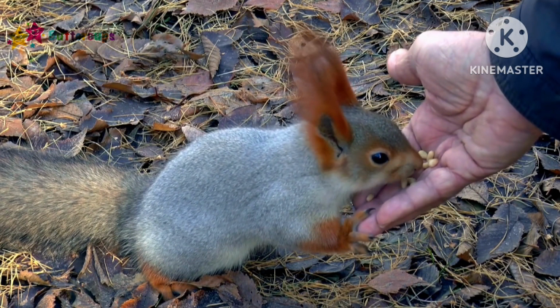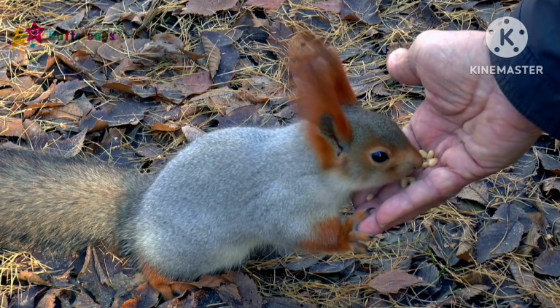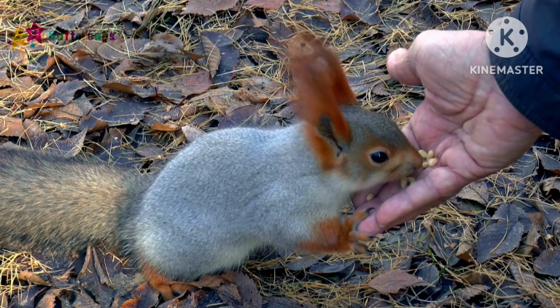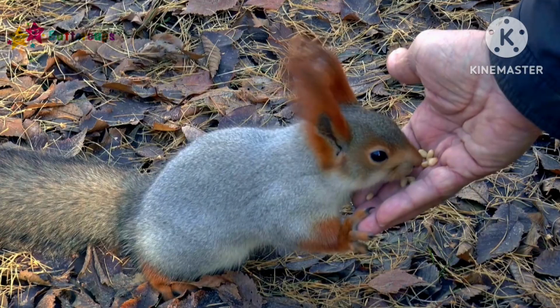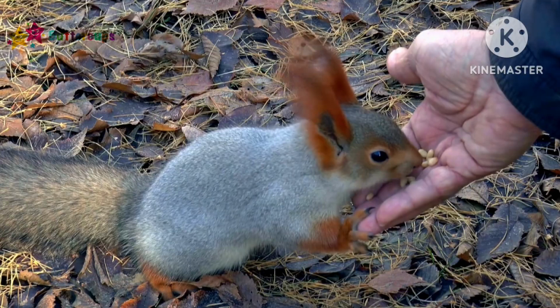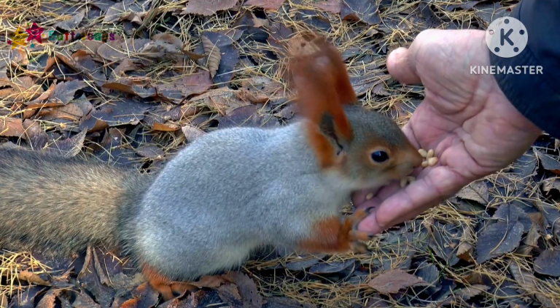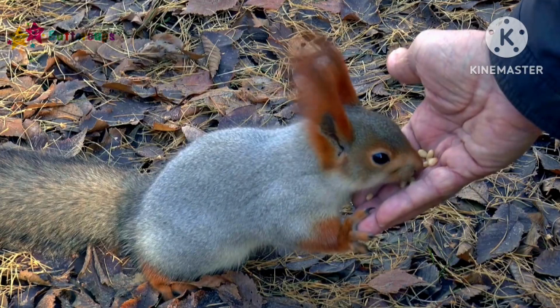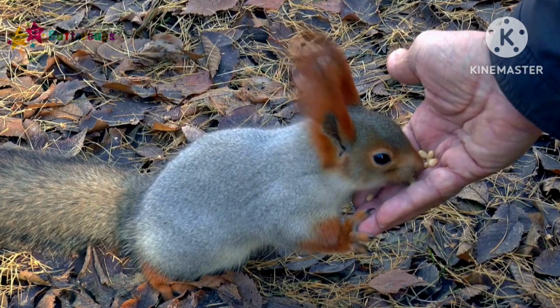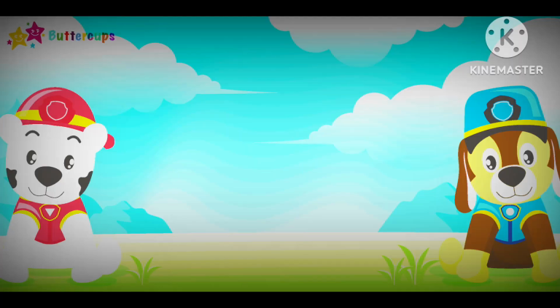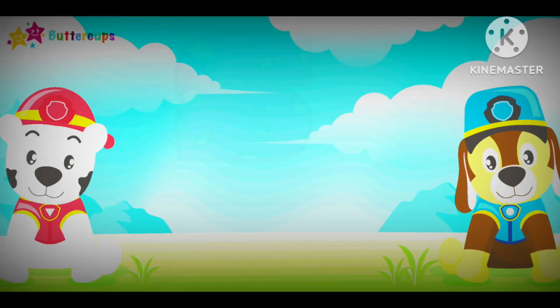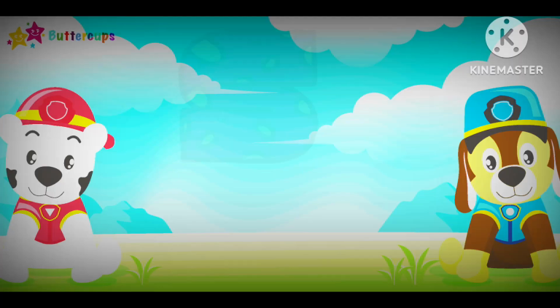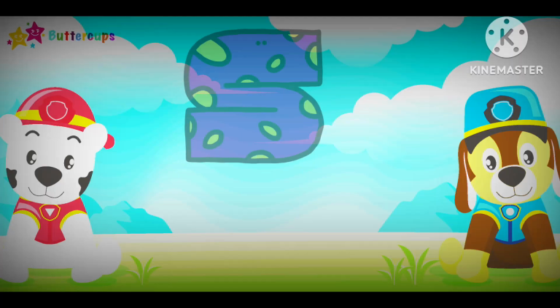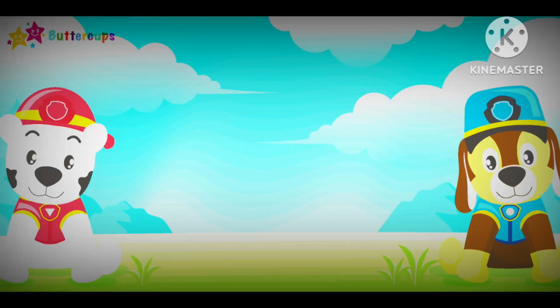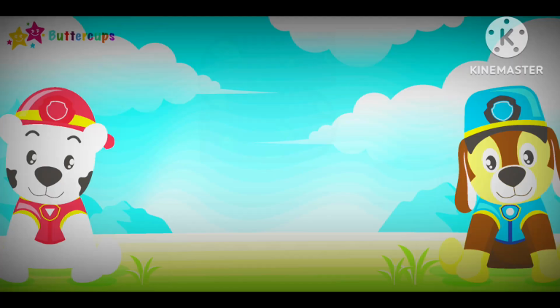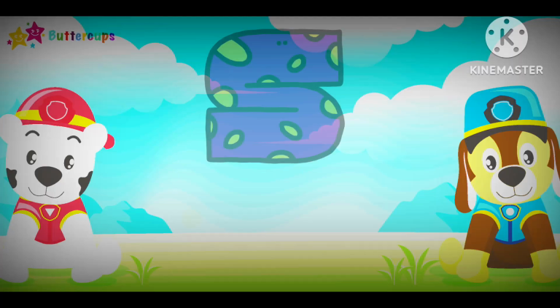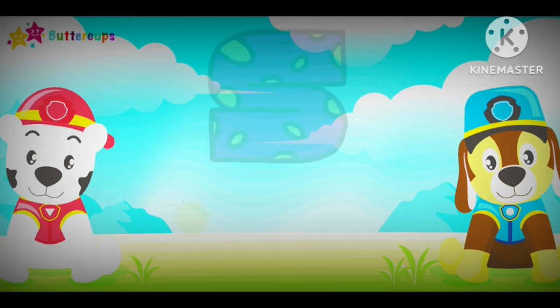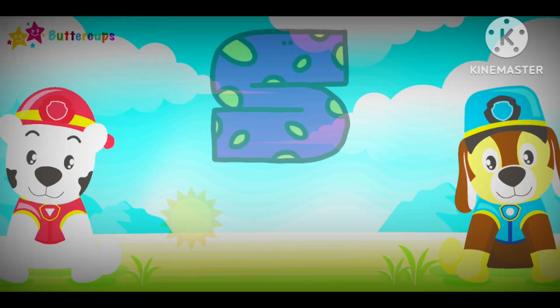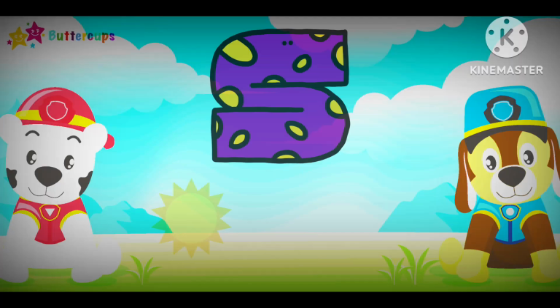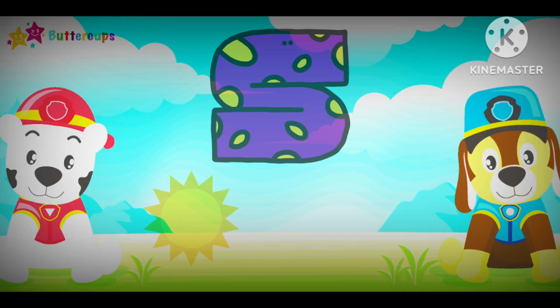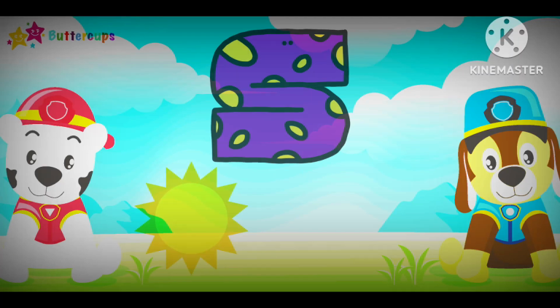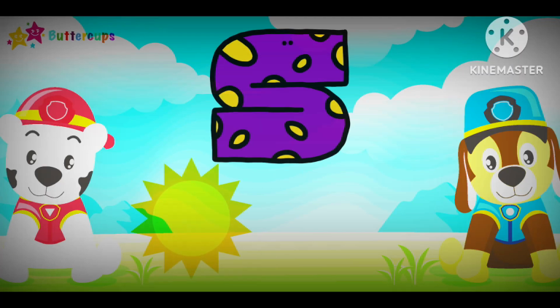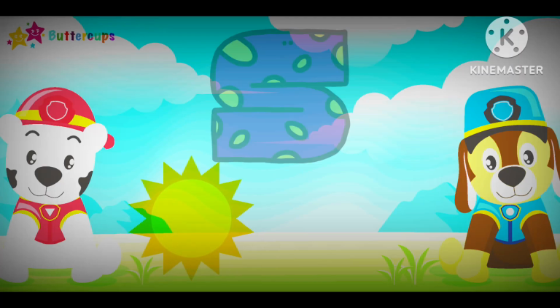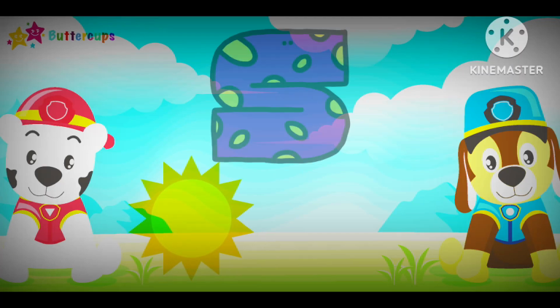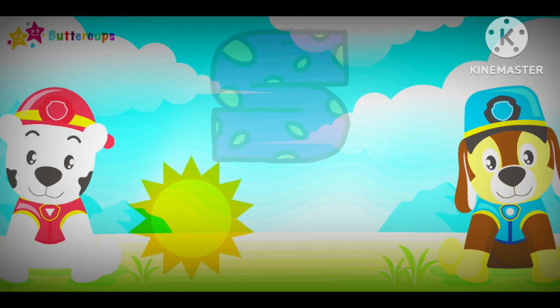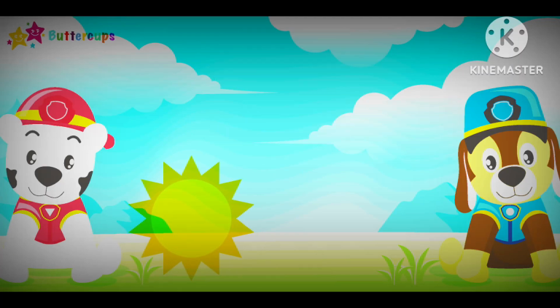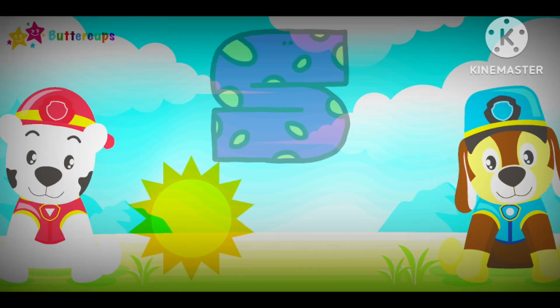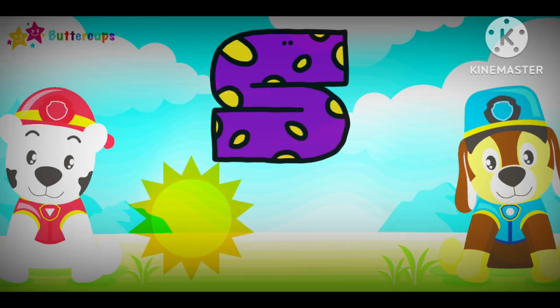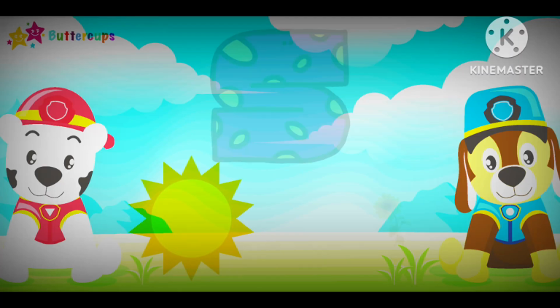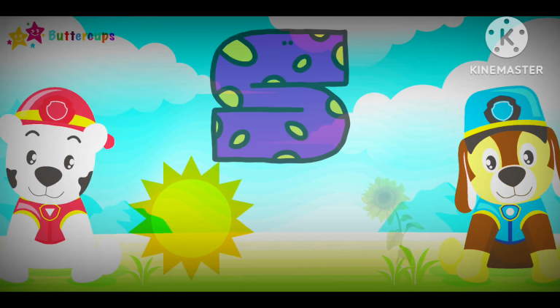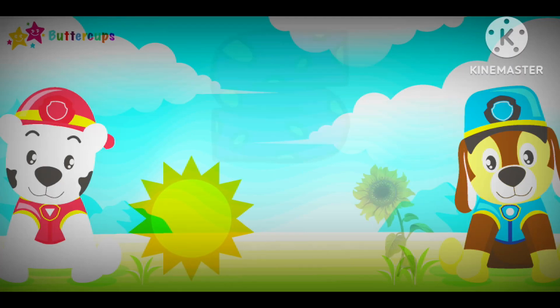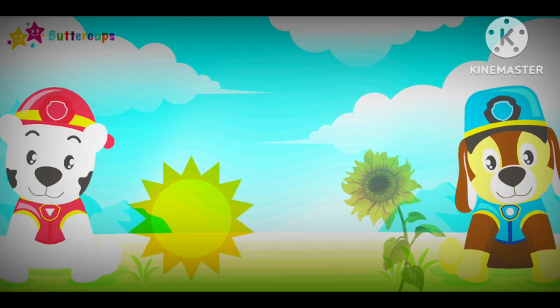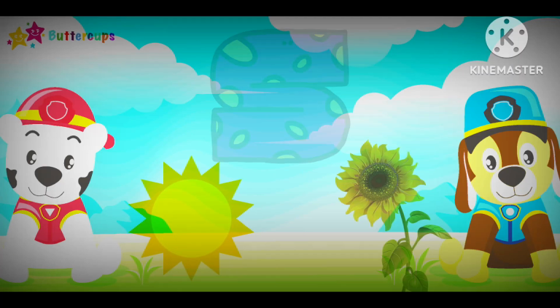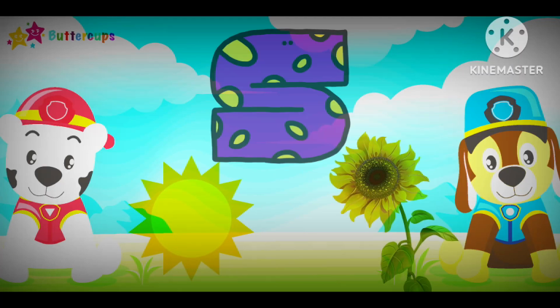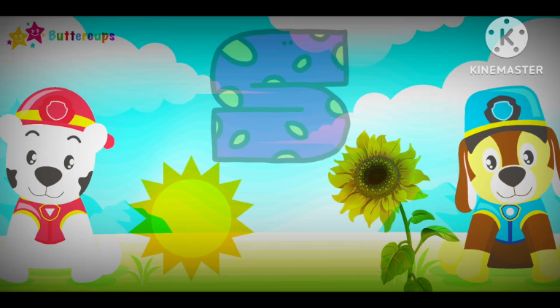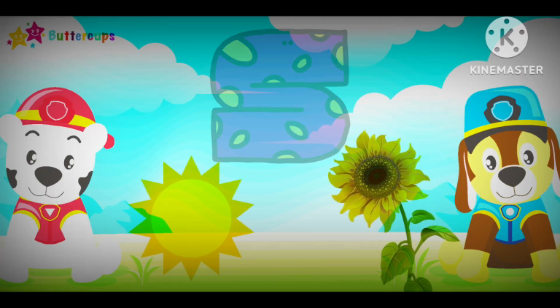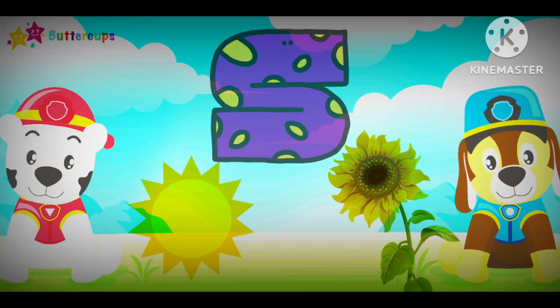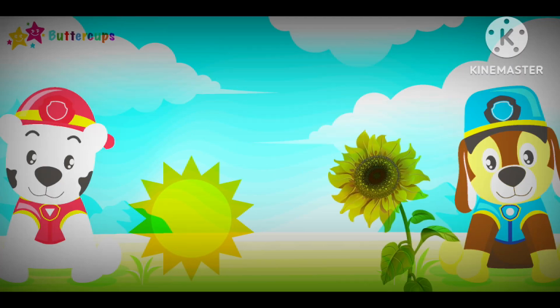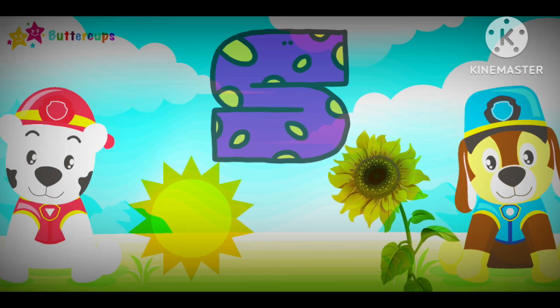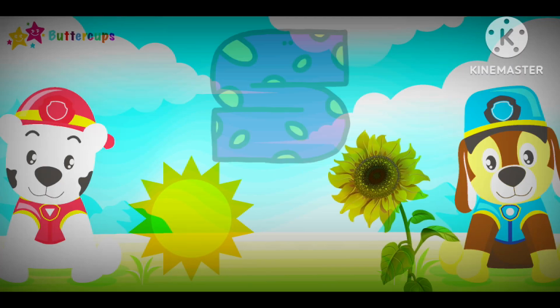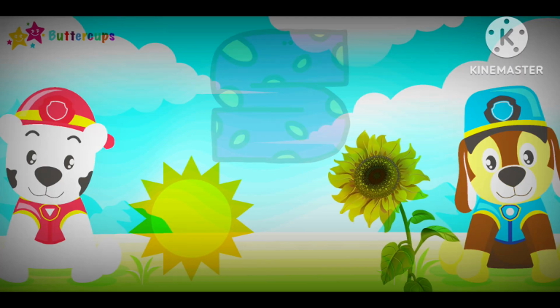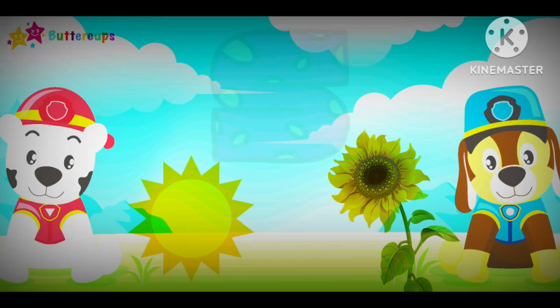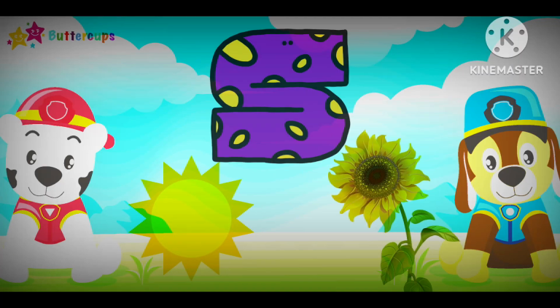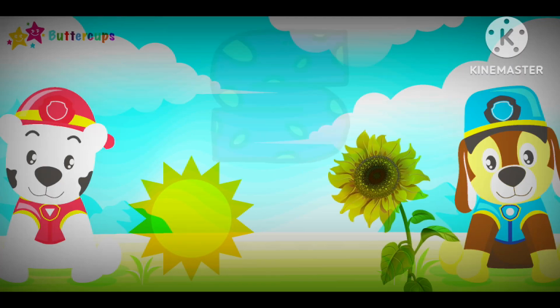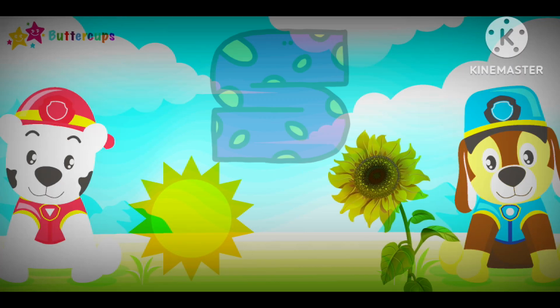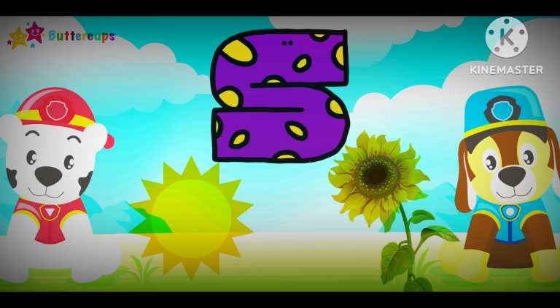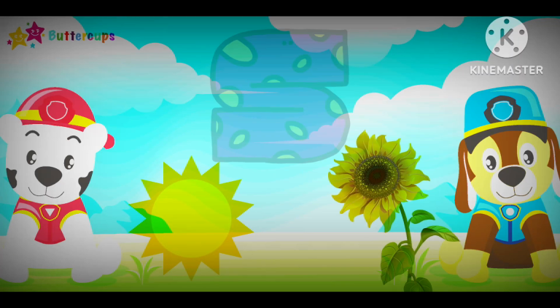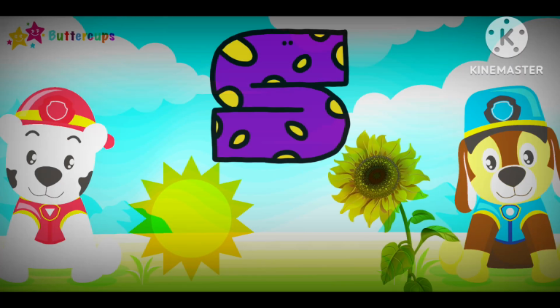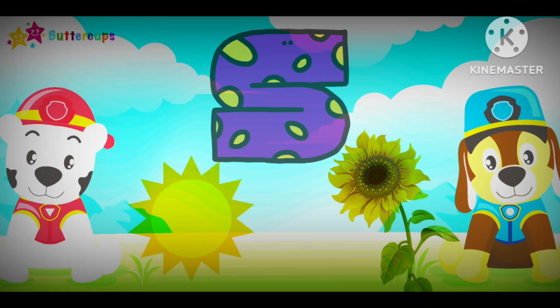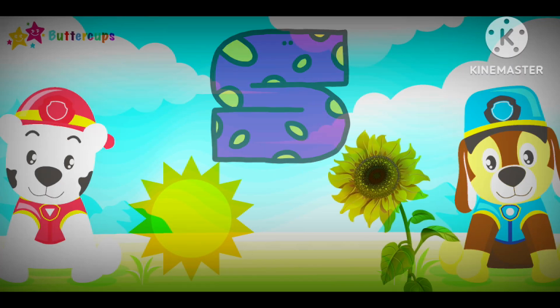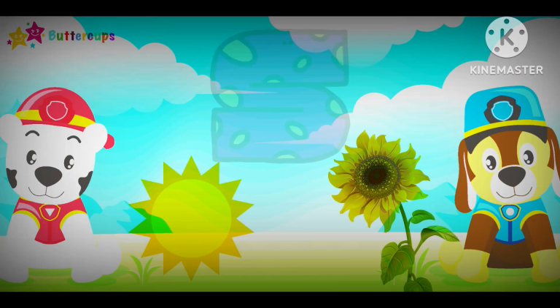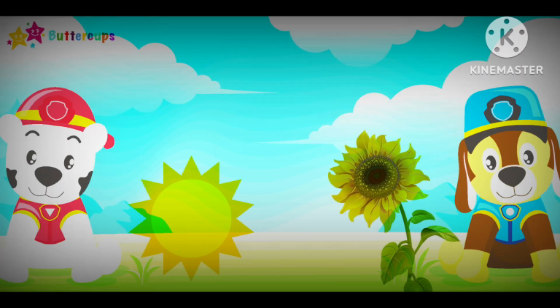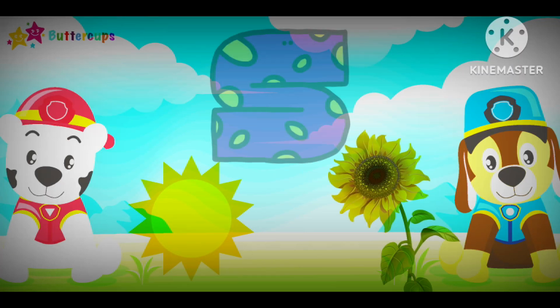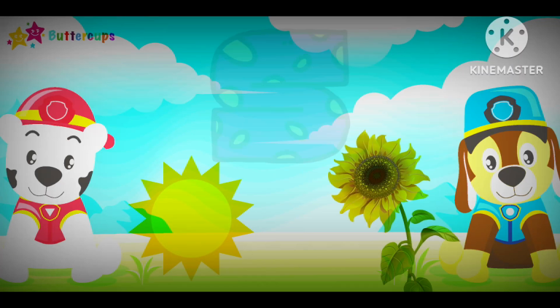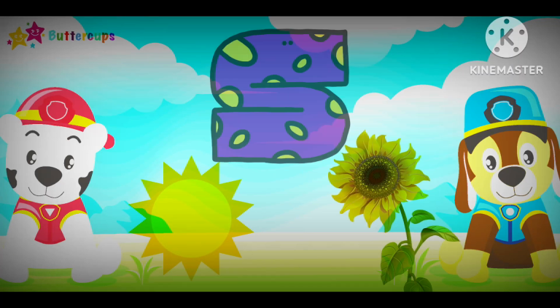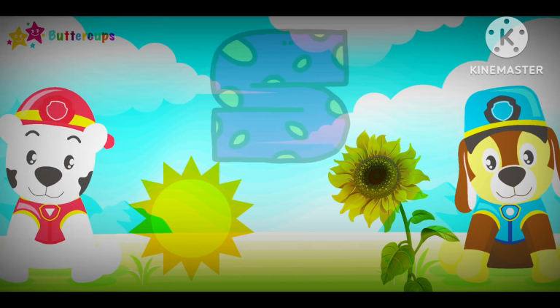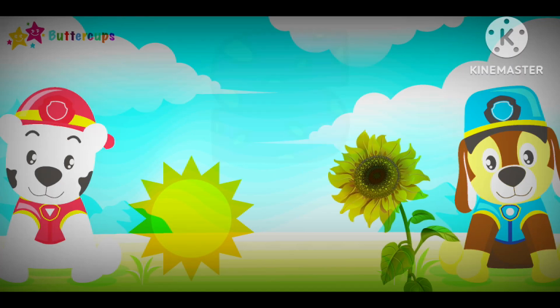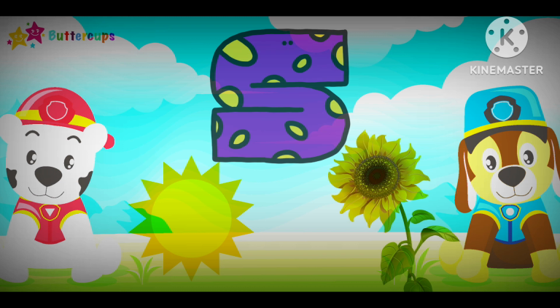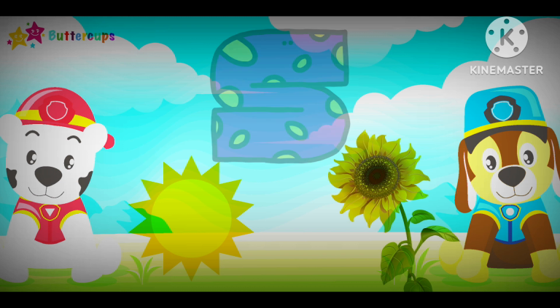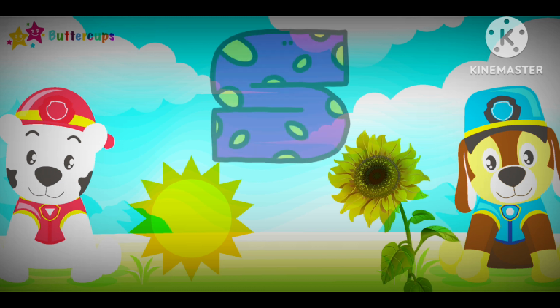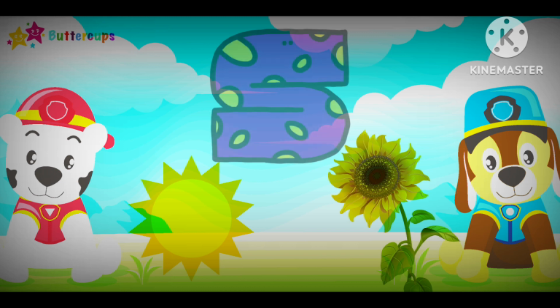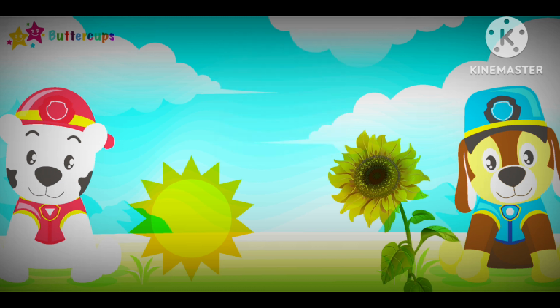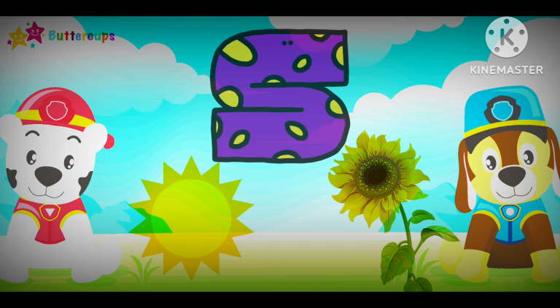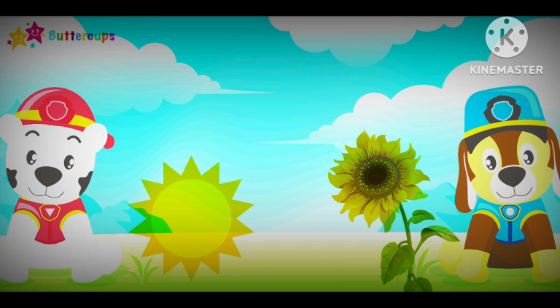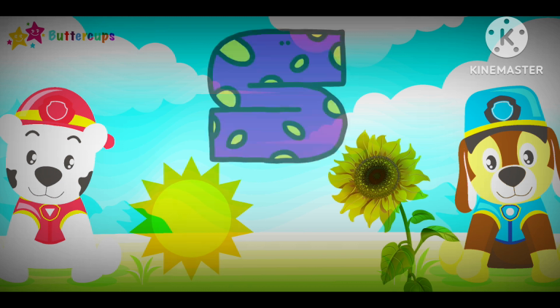S for Sun, S for Sunflower. S-S-S-S-S-S.